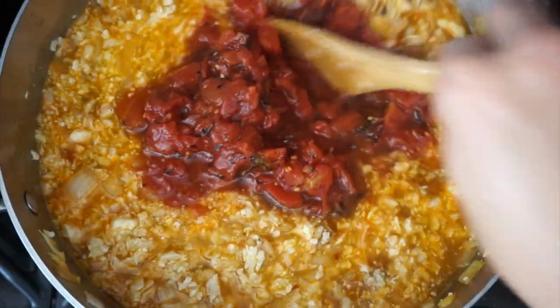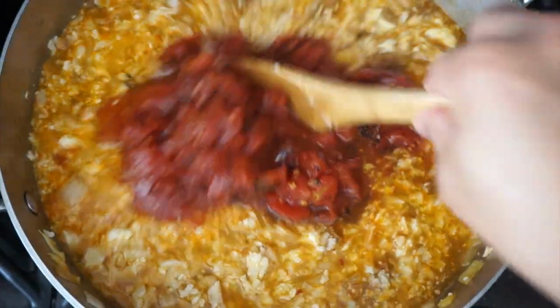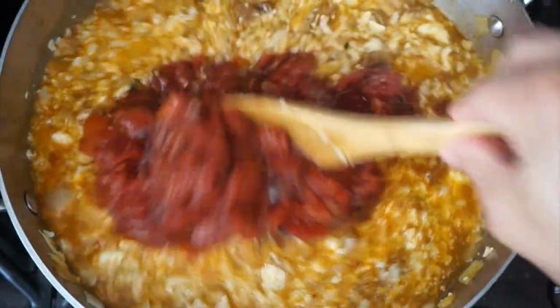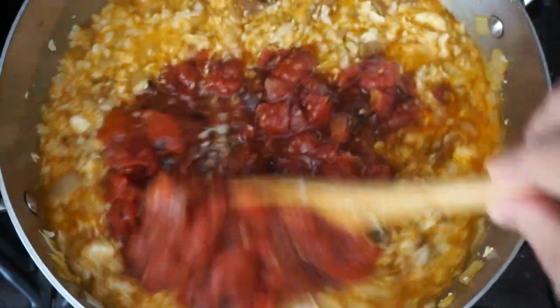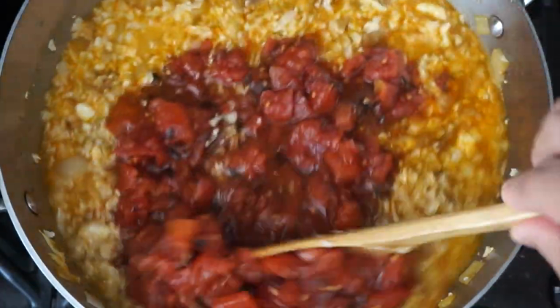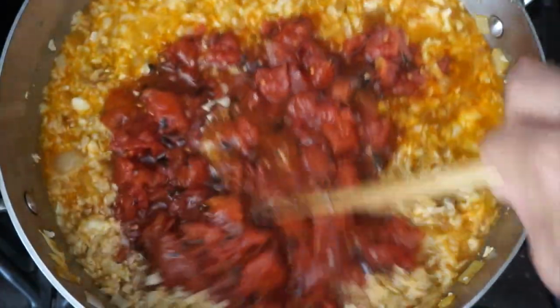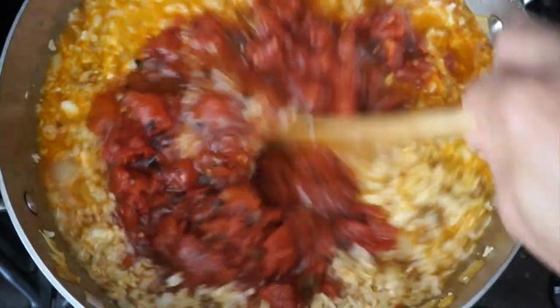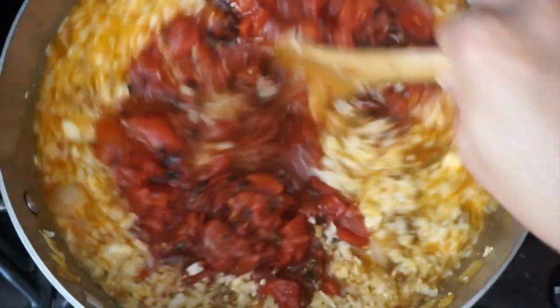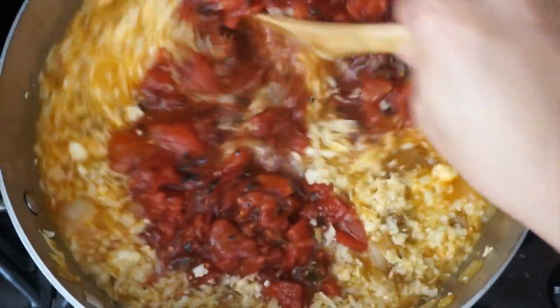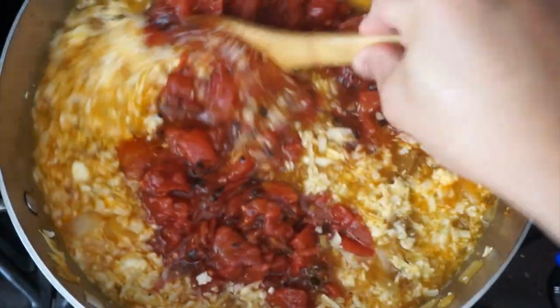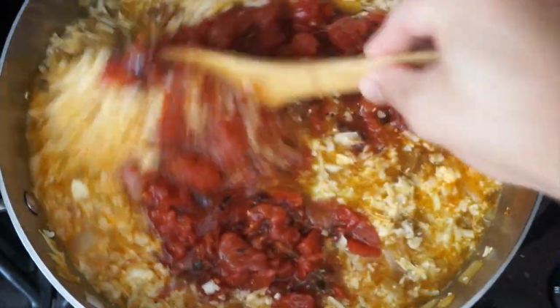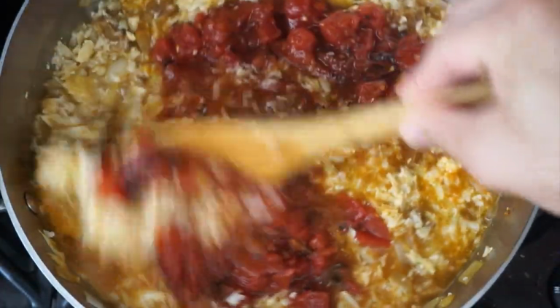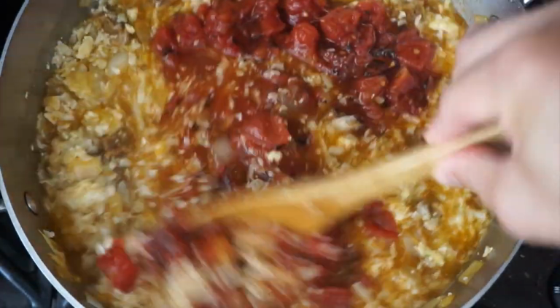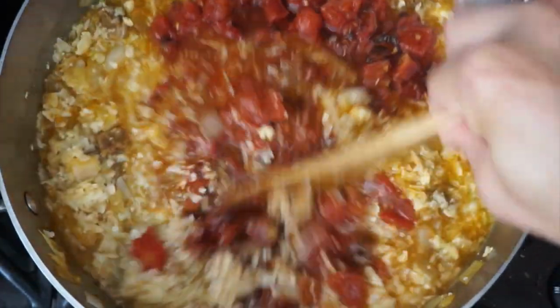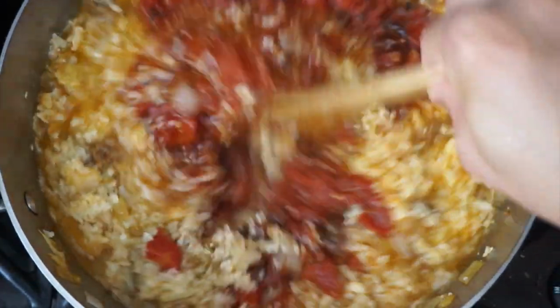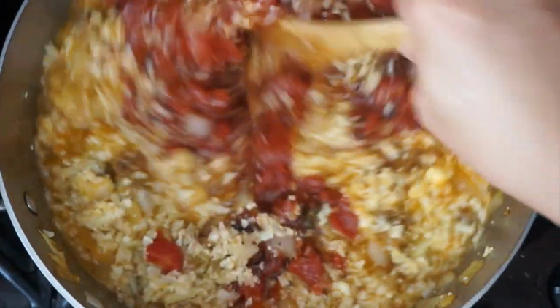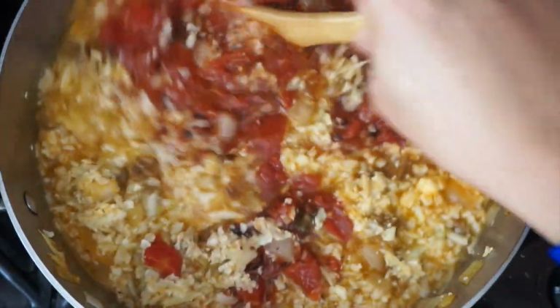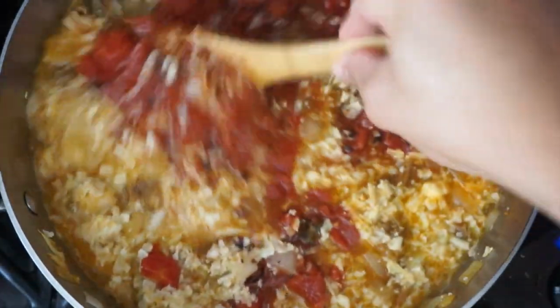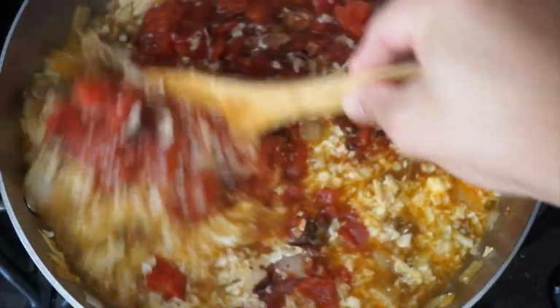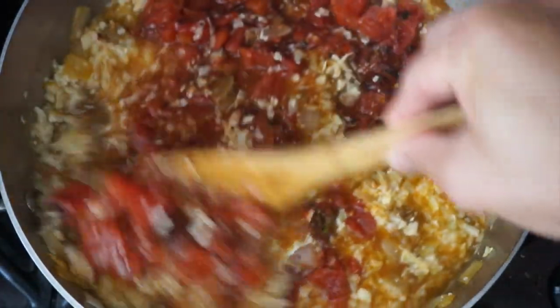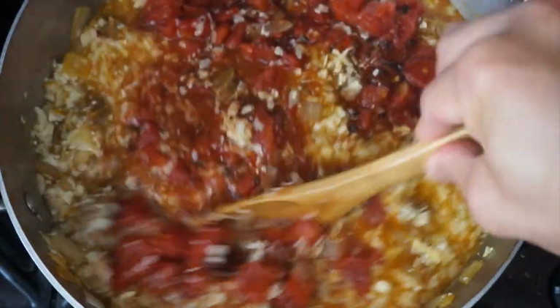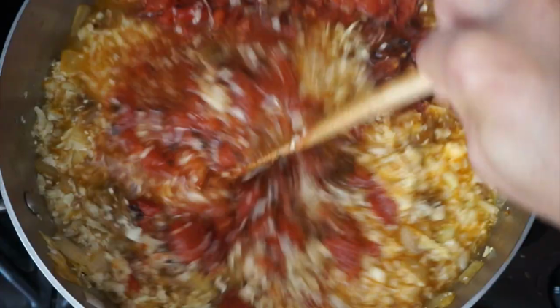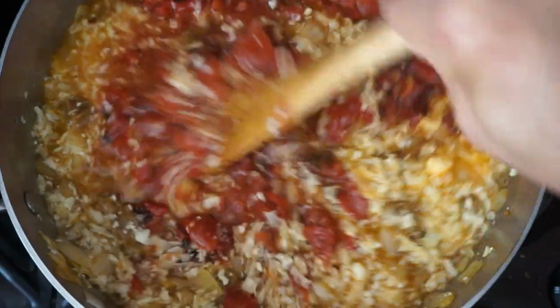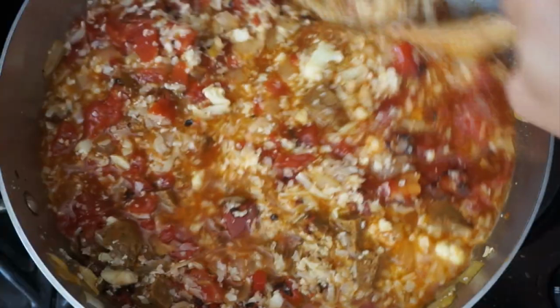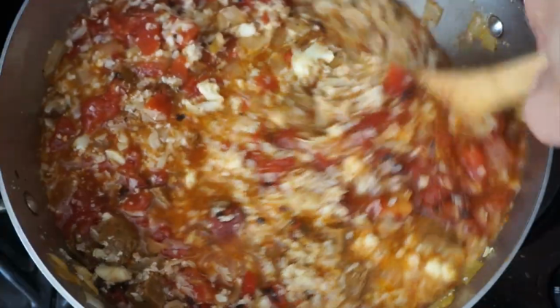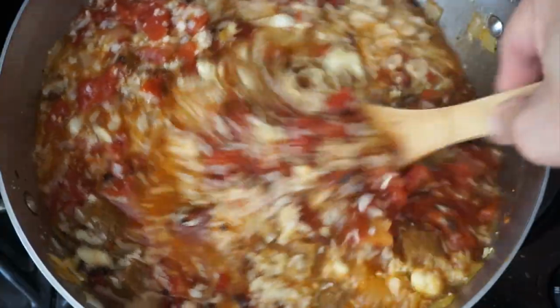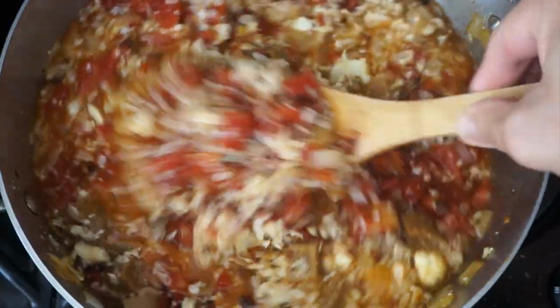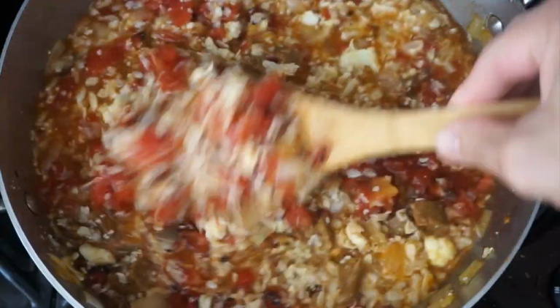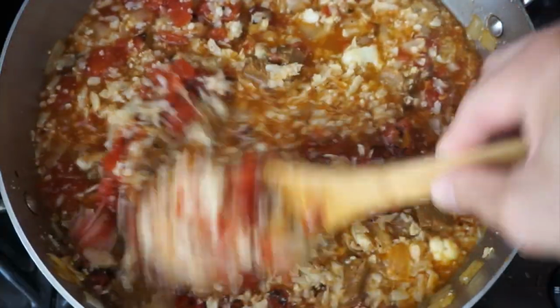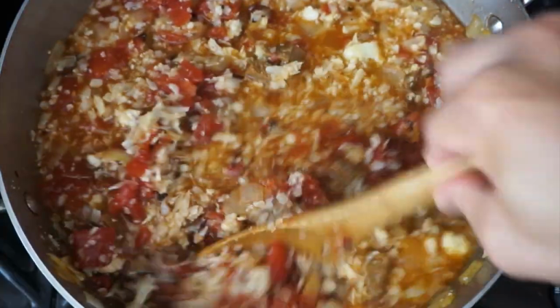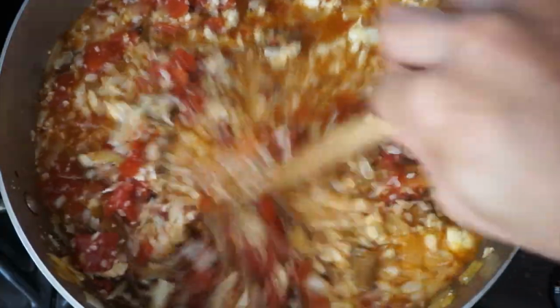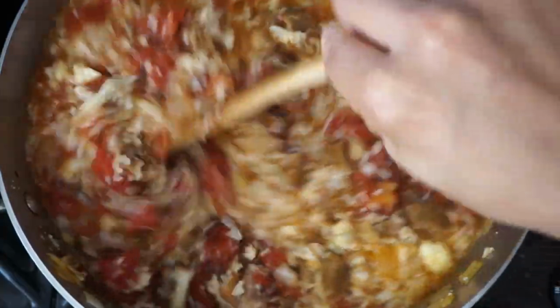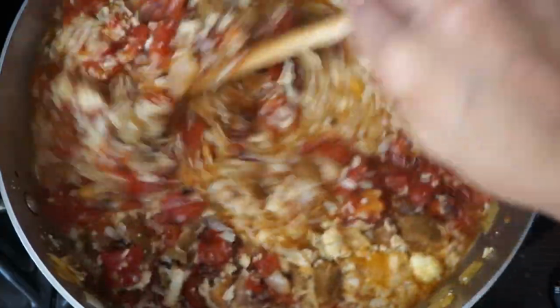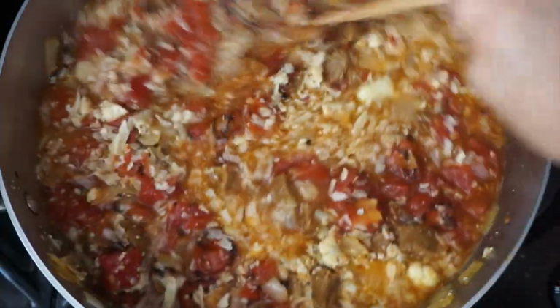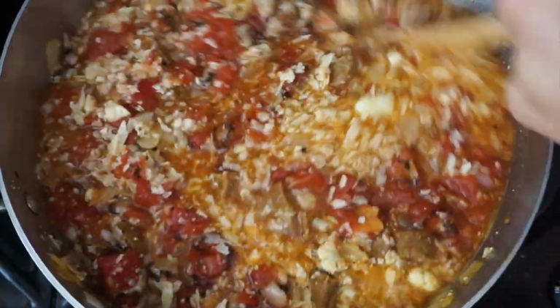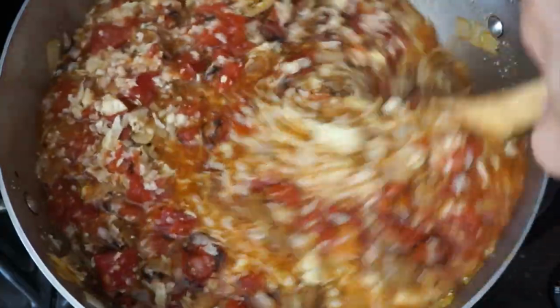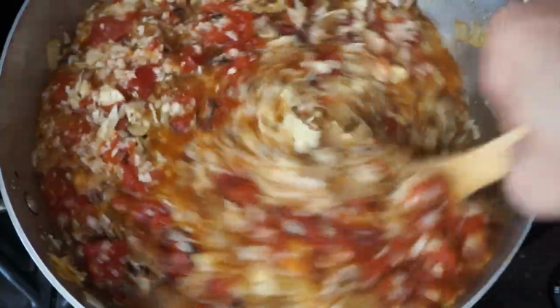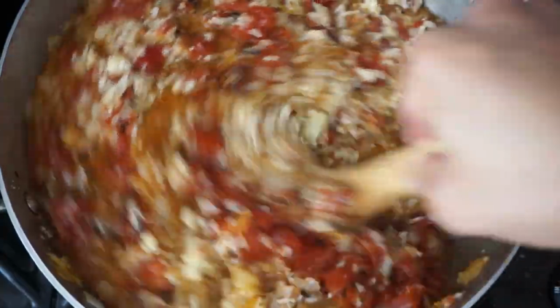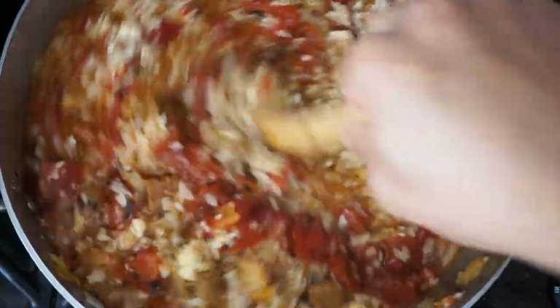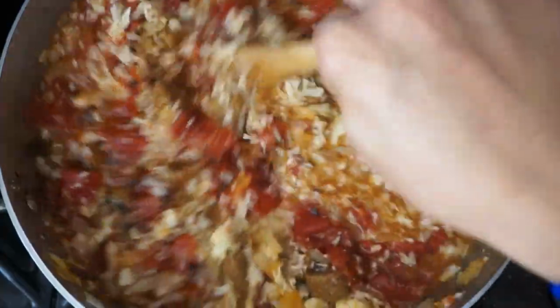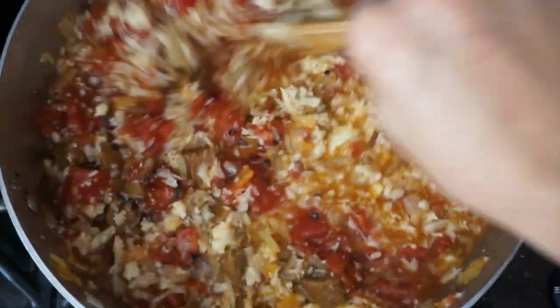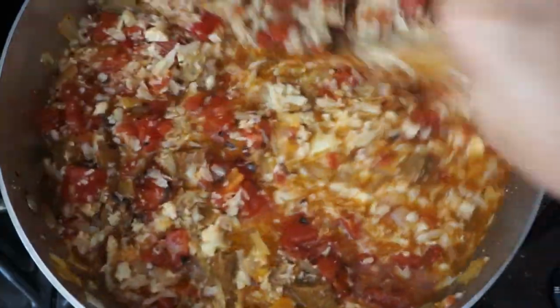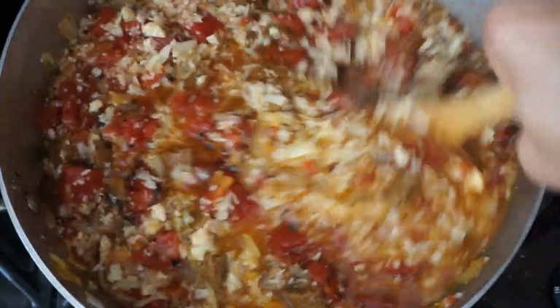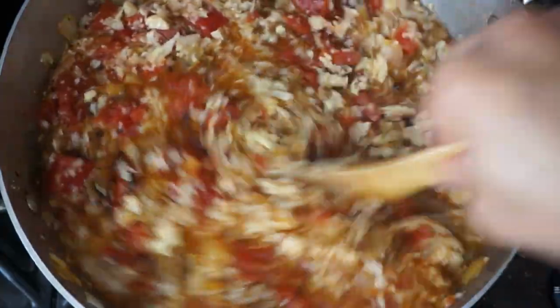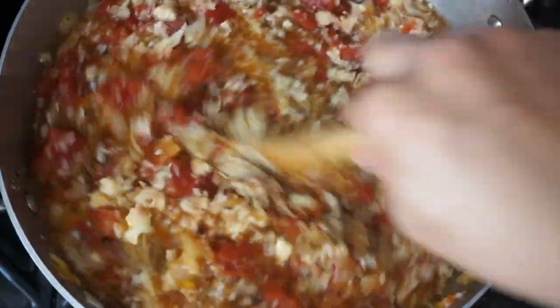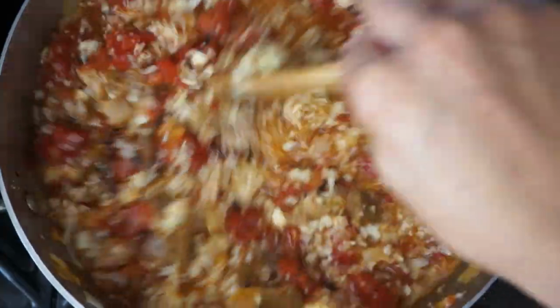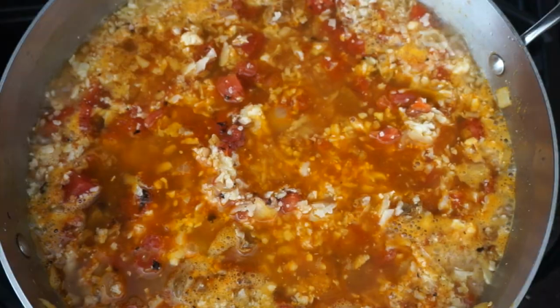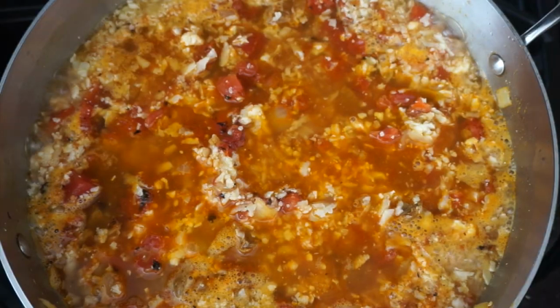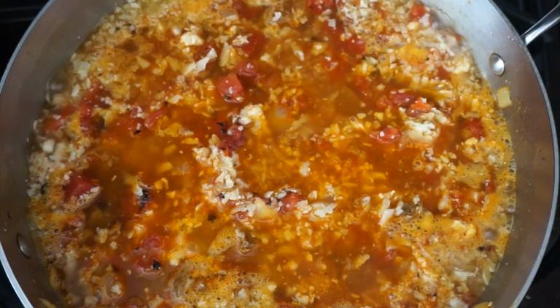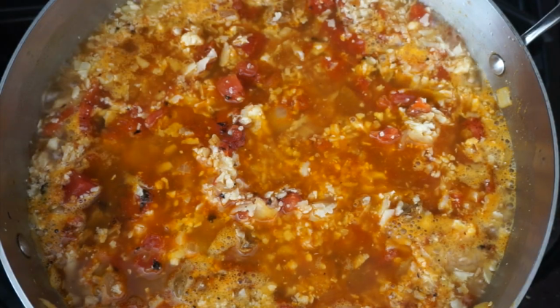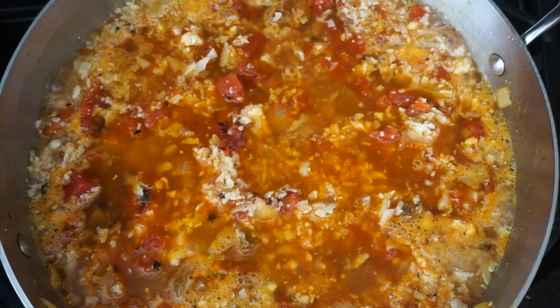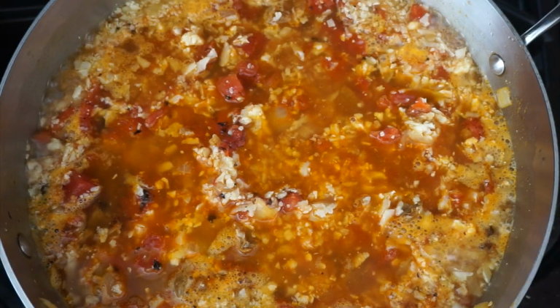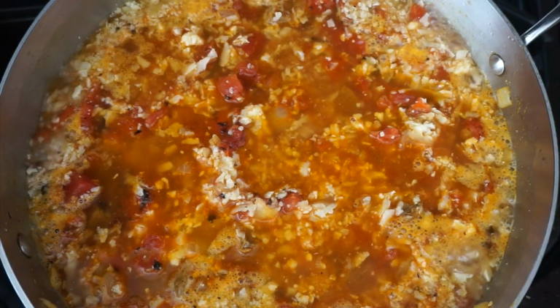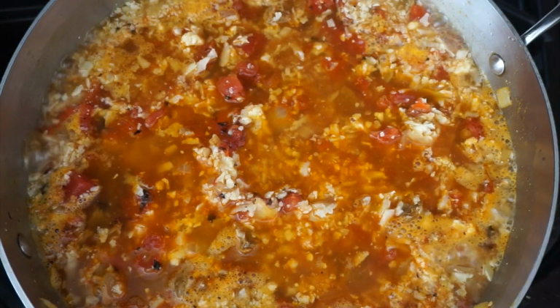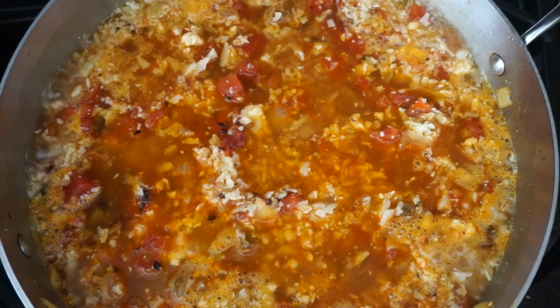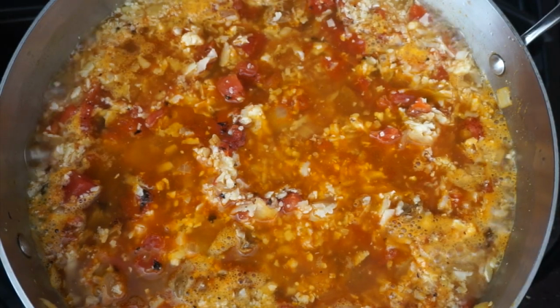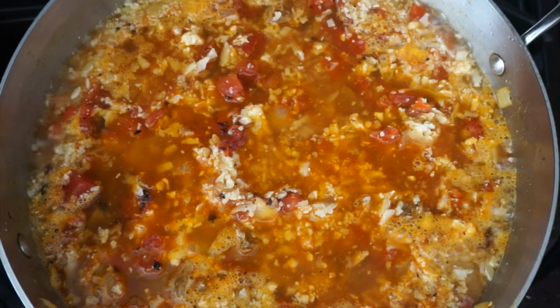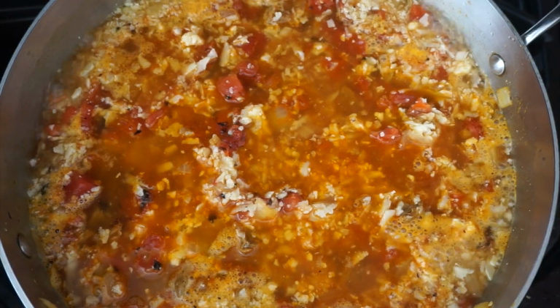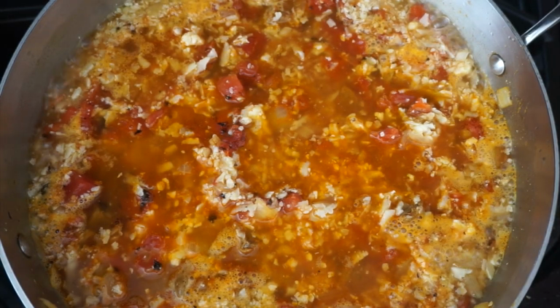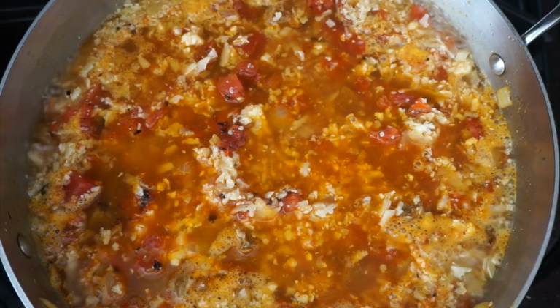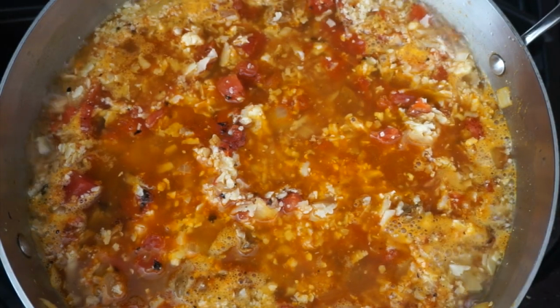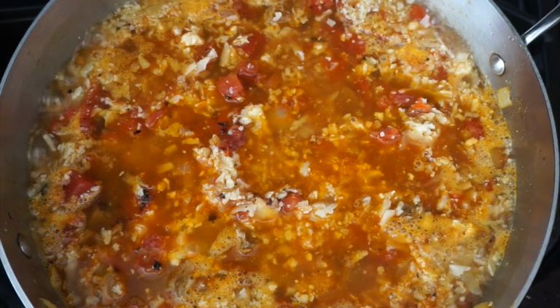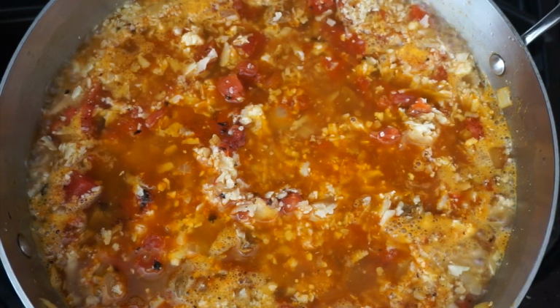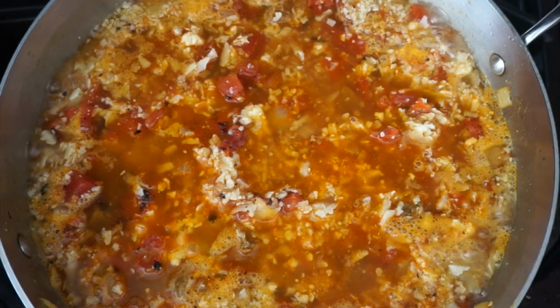Next, I threw in some canned tomatoes. There was a lot of liquid, so I had to simmer it for a while to reduce the liquid down.